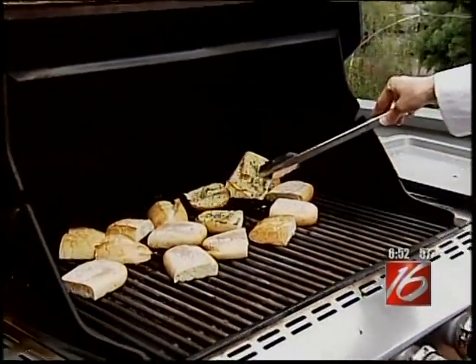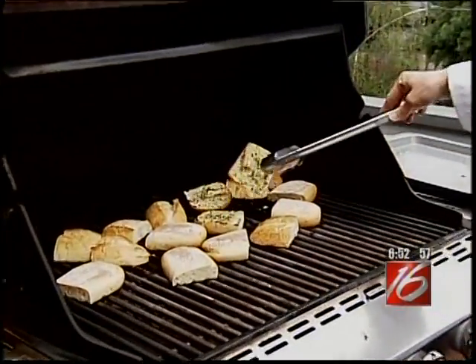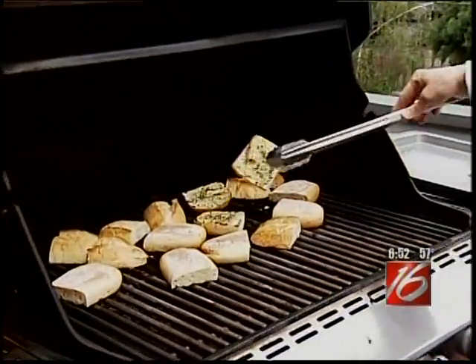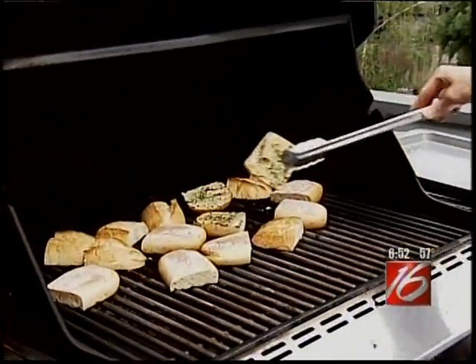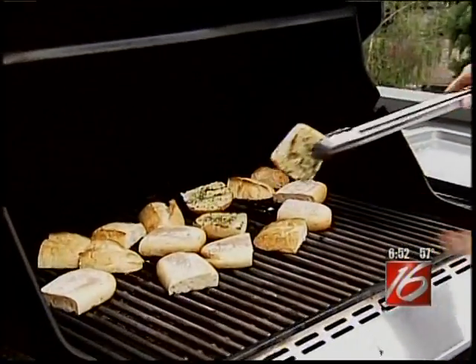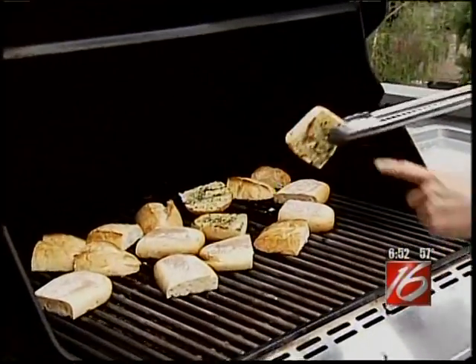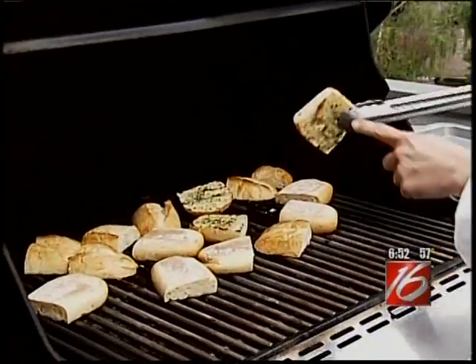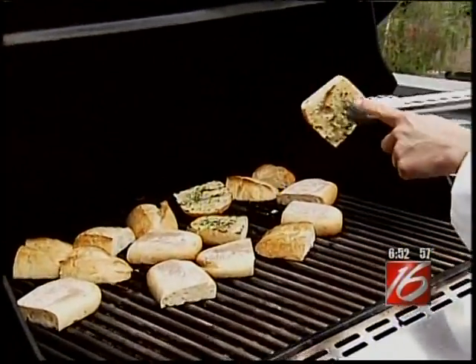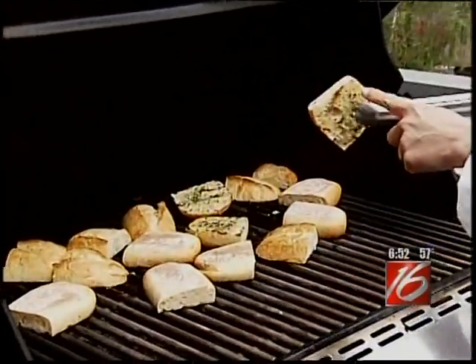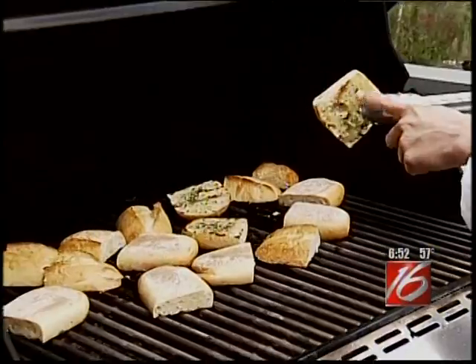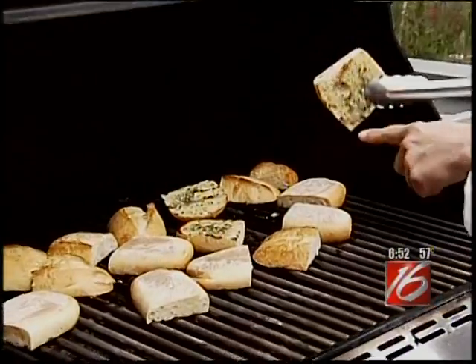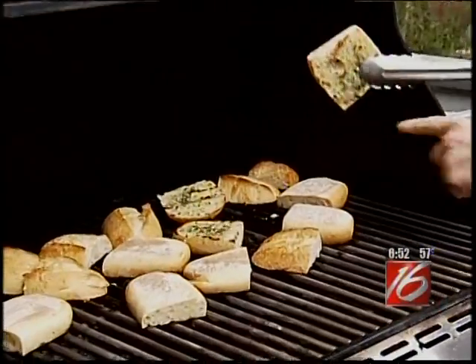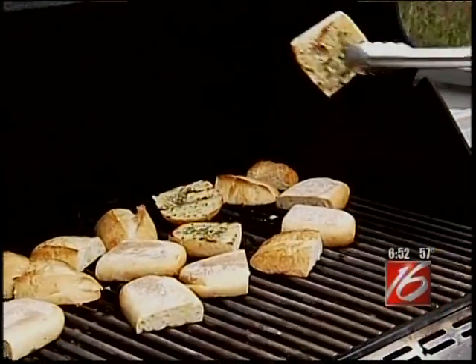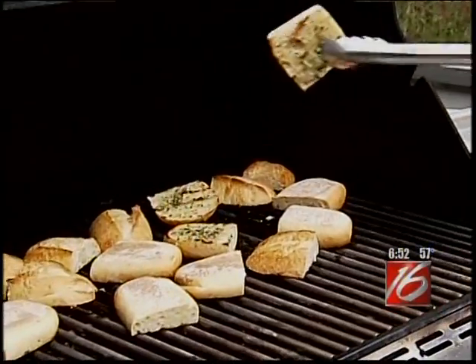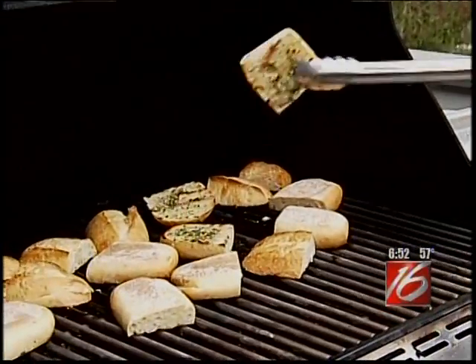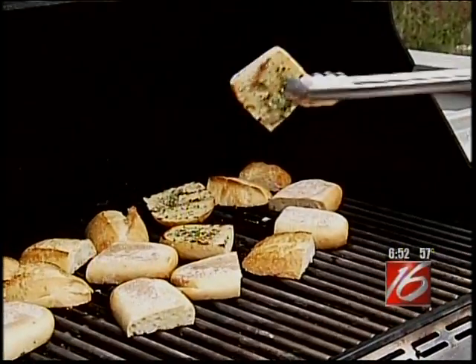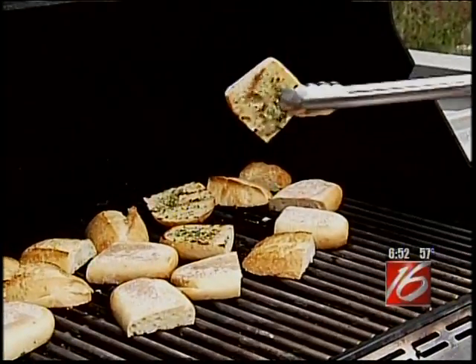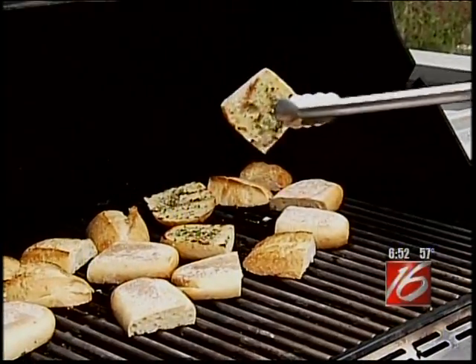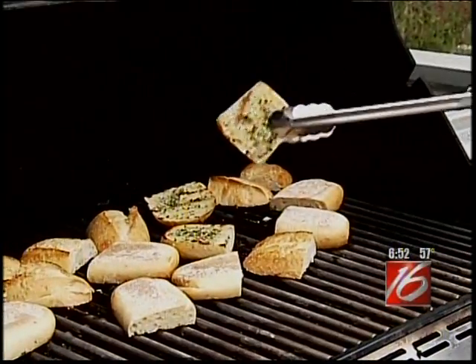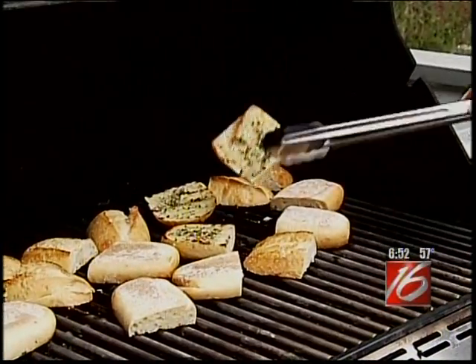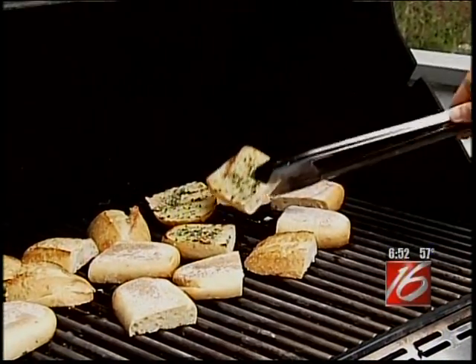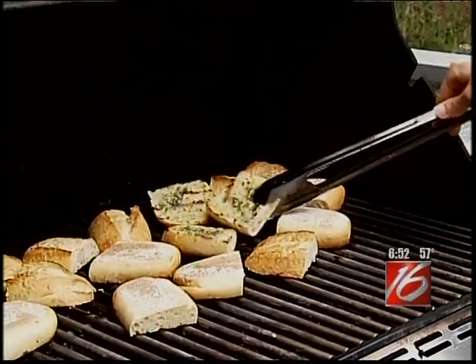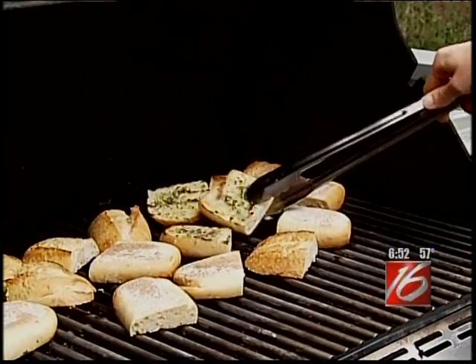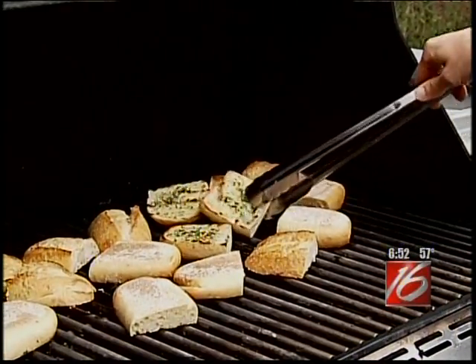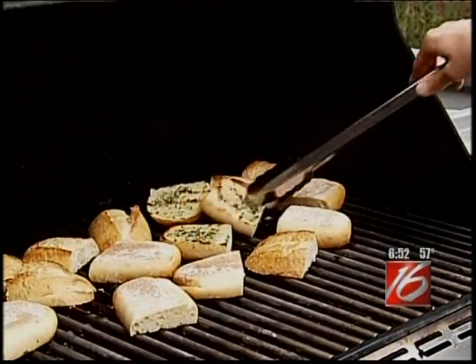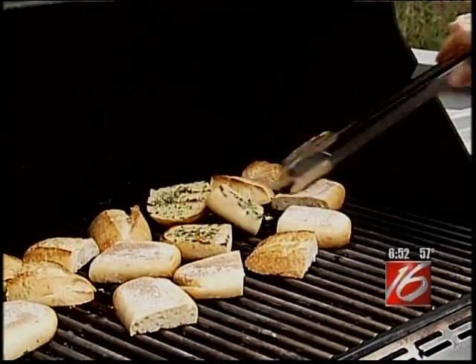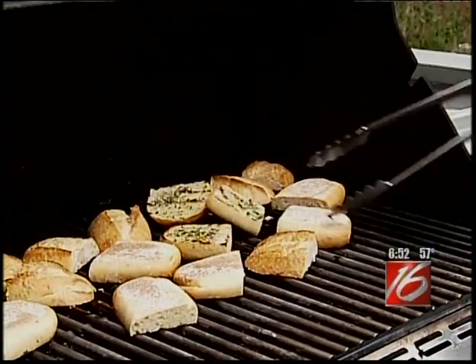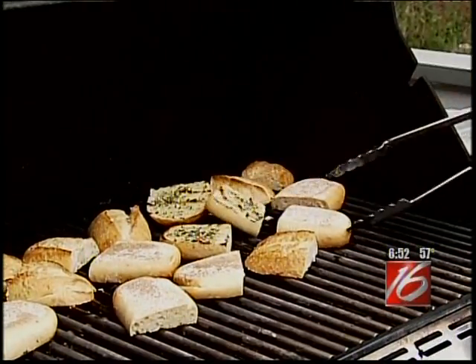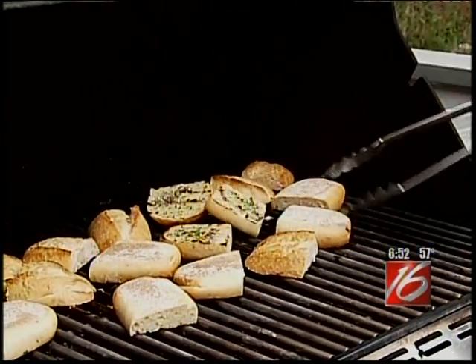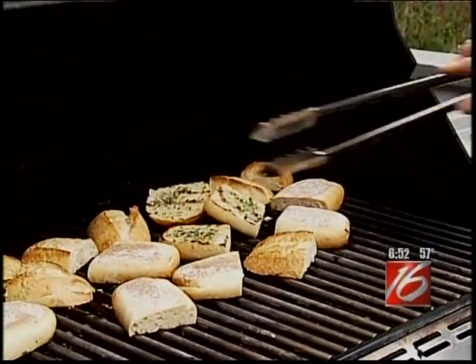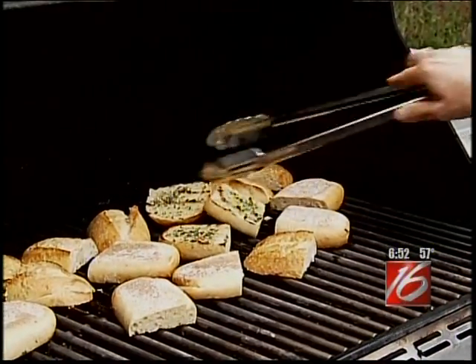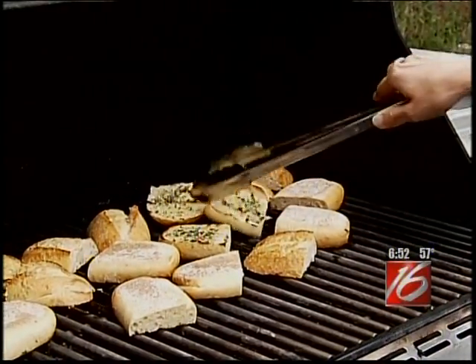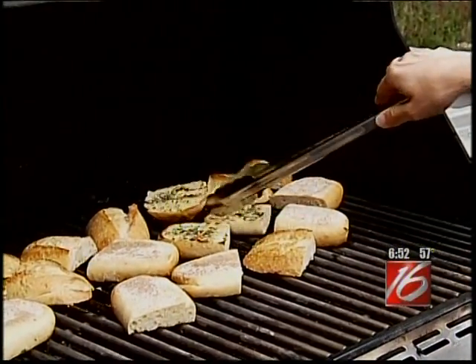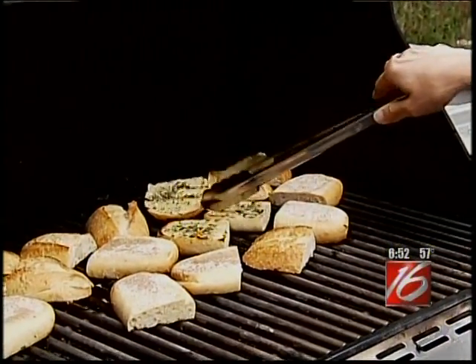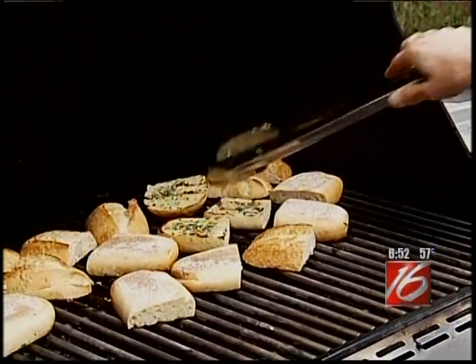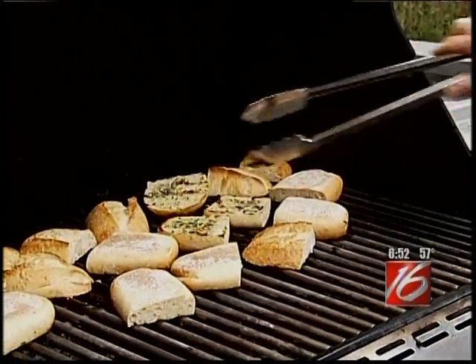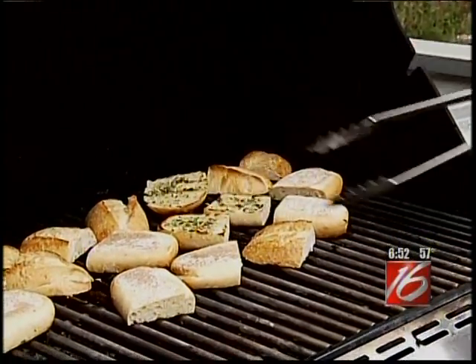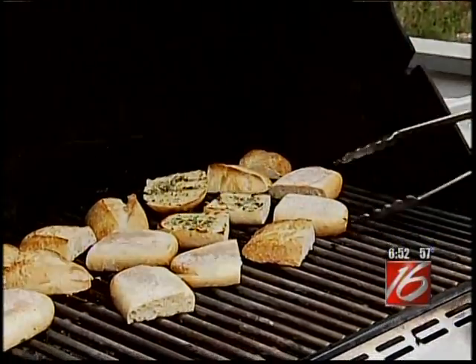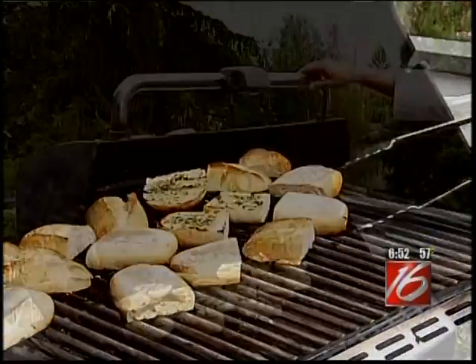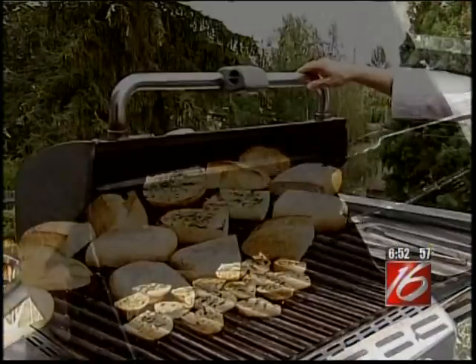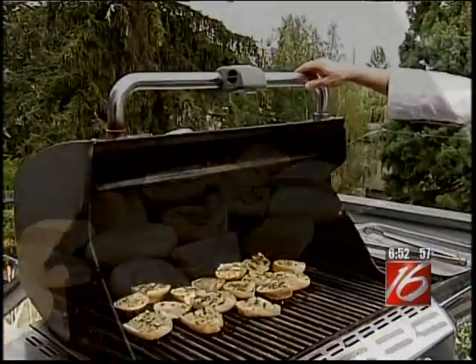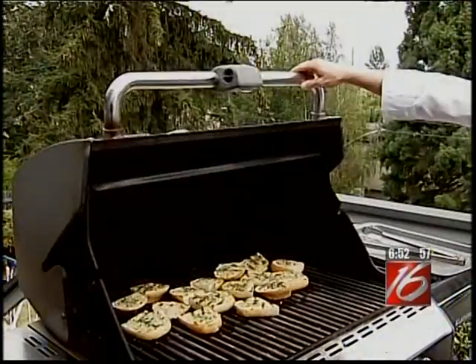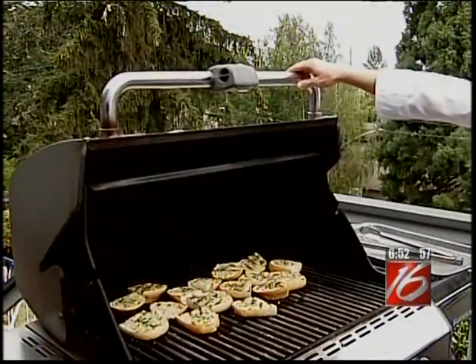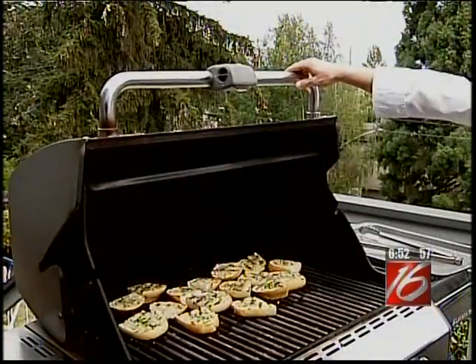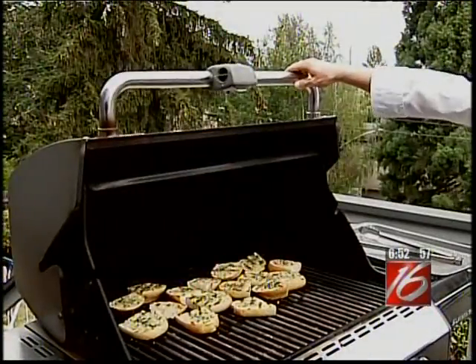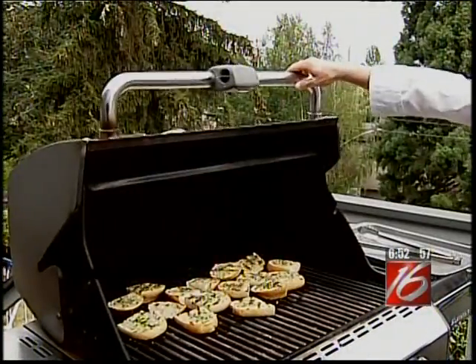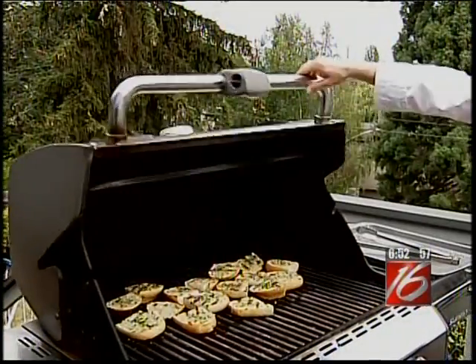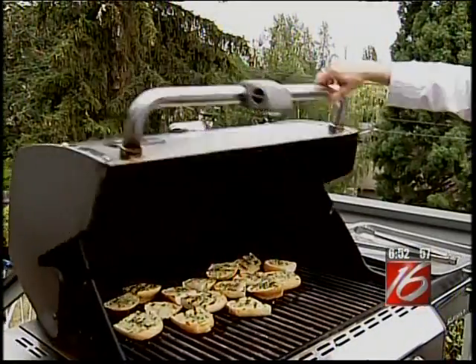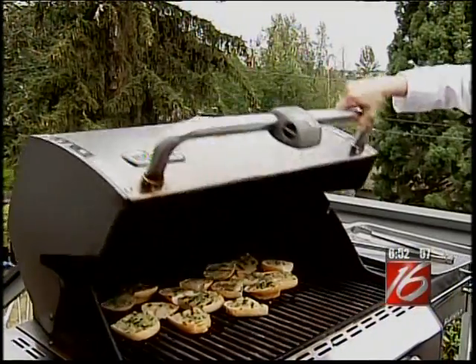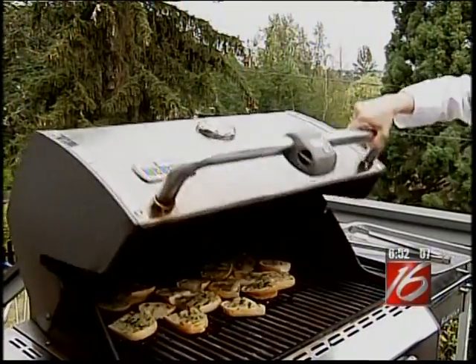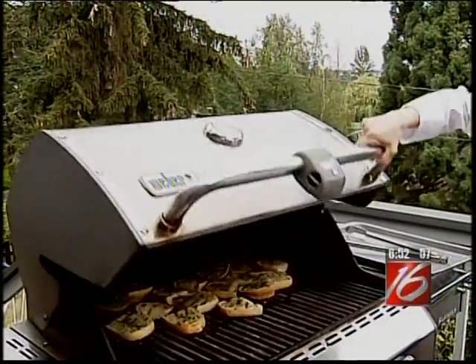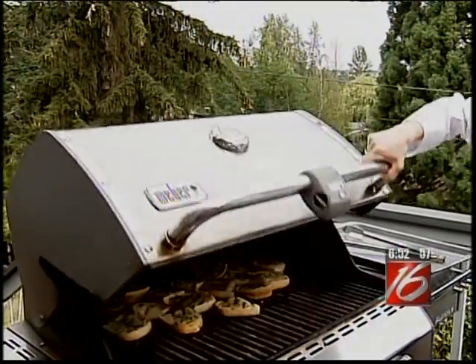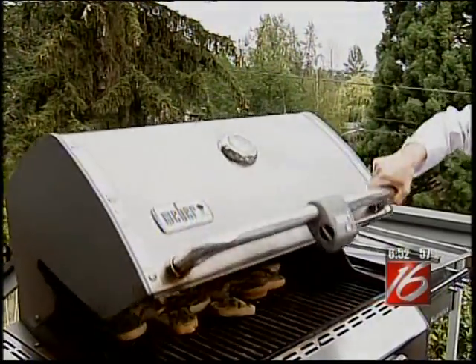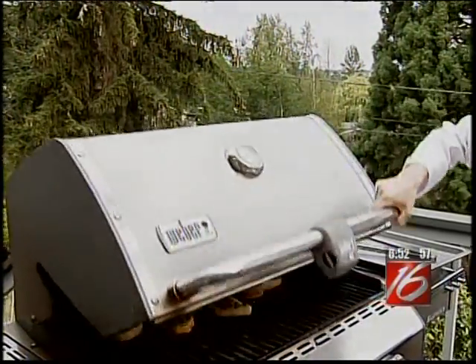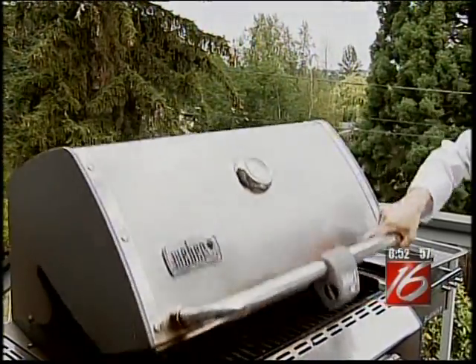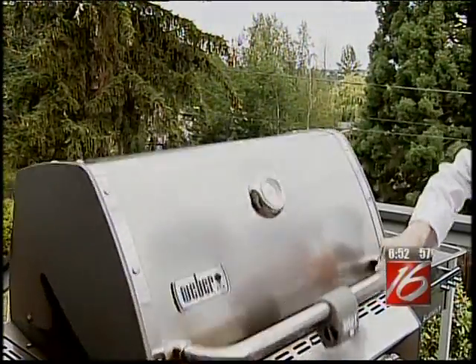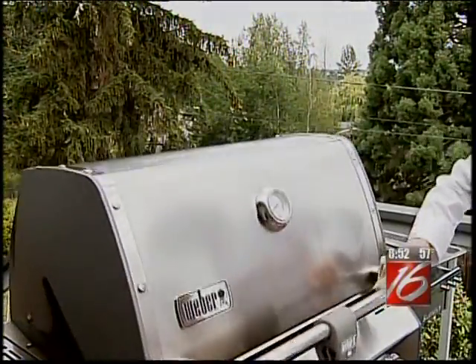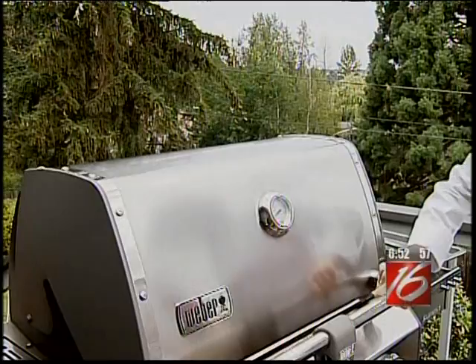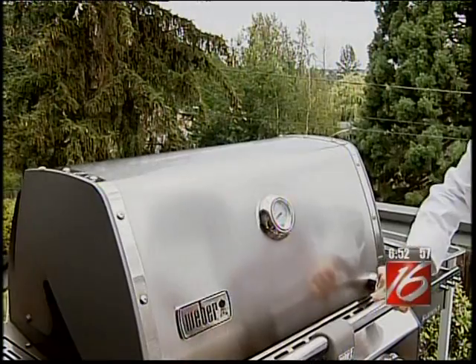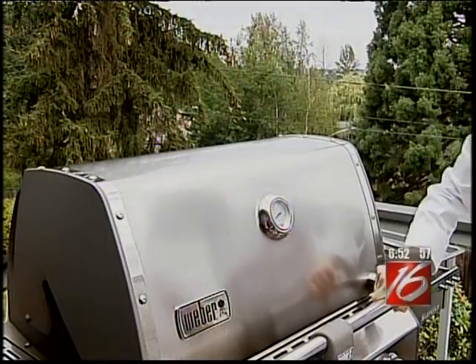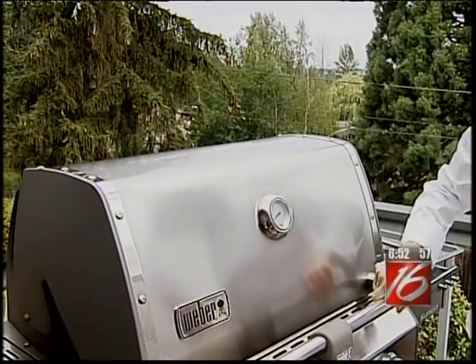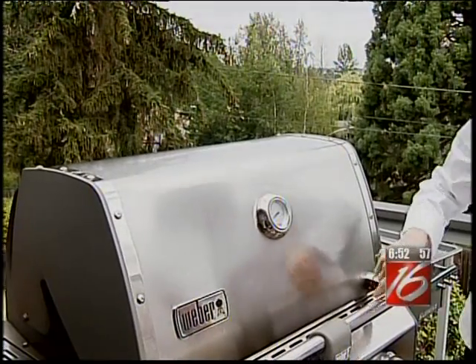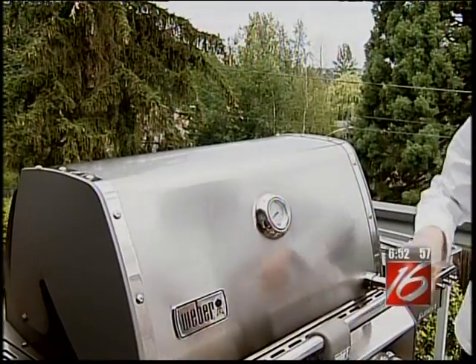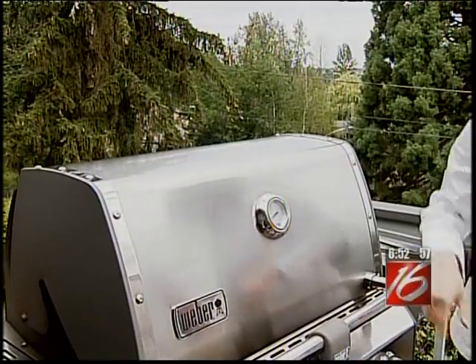You can see there are some nice grill marks on the bread, and it's time to flip it over. I'm going to close the lid and give it just one more minute.